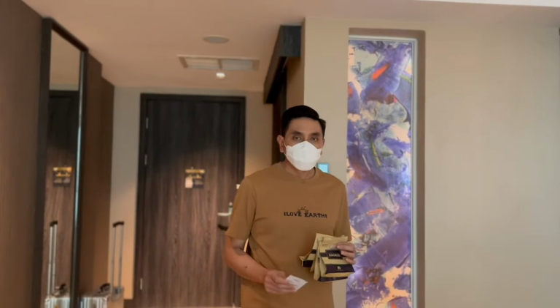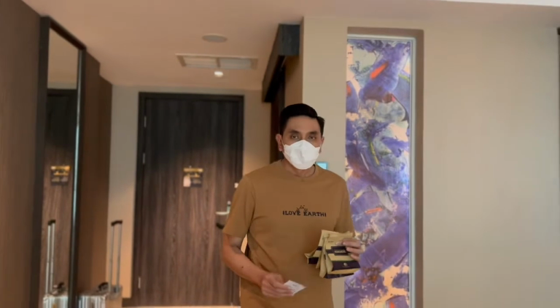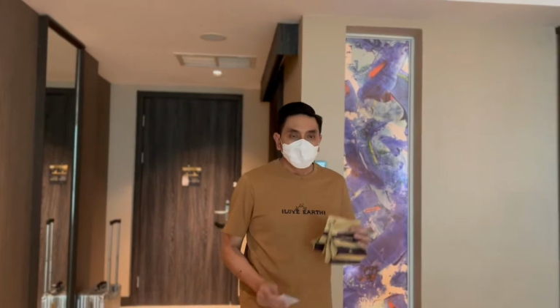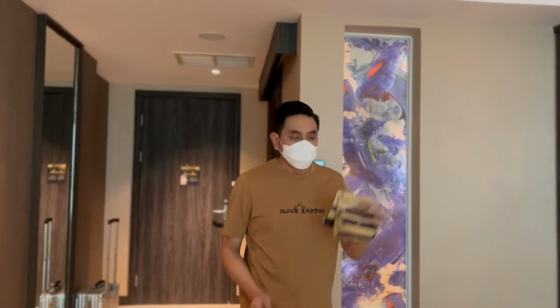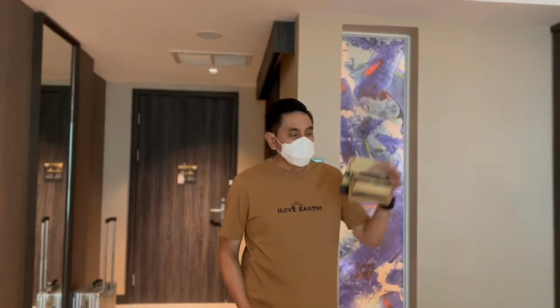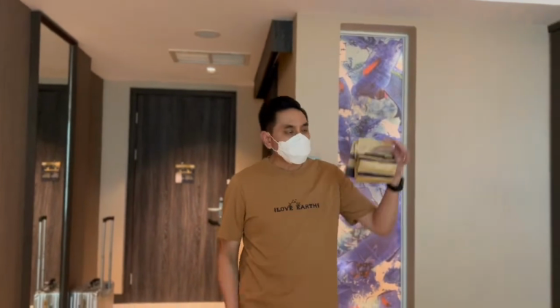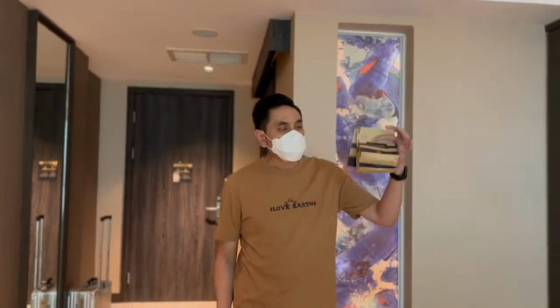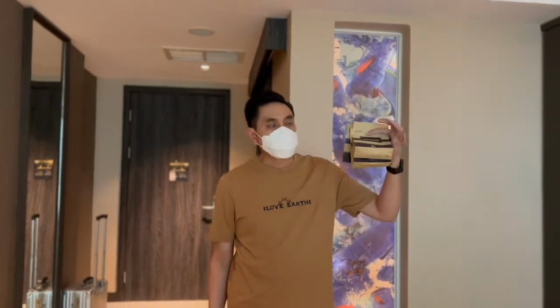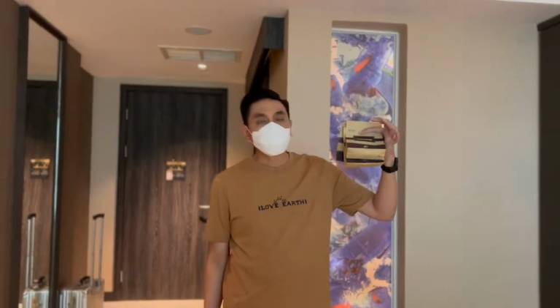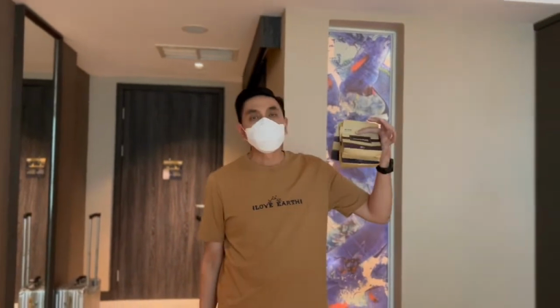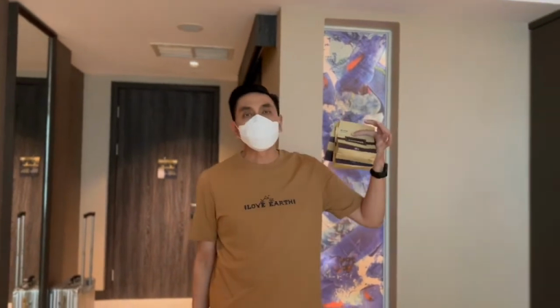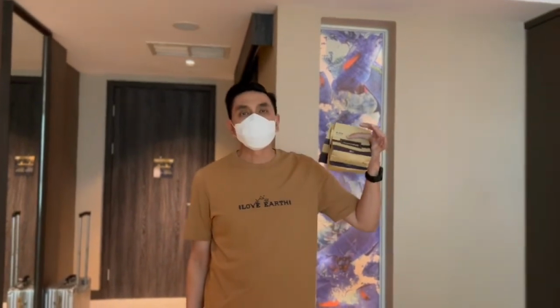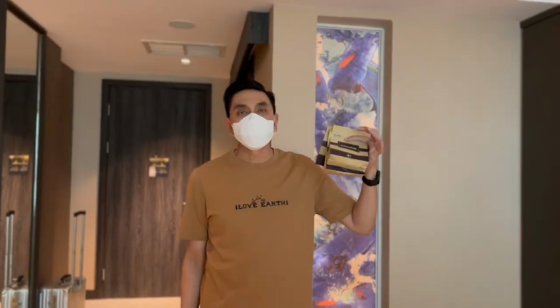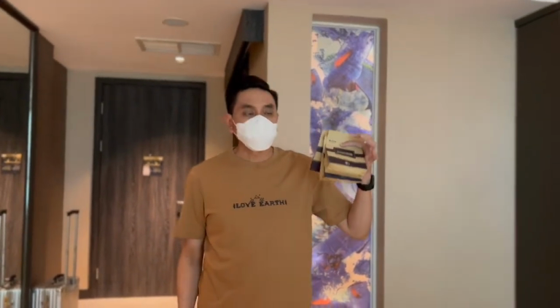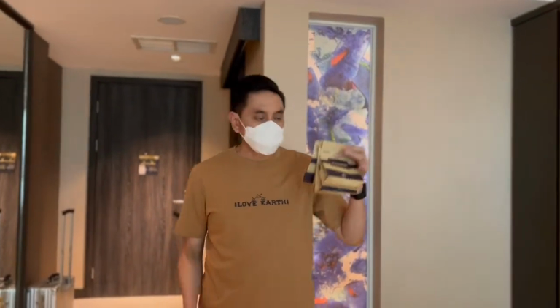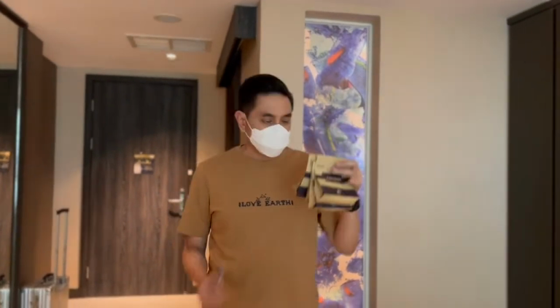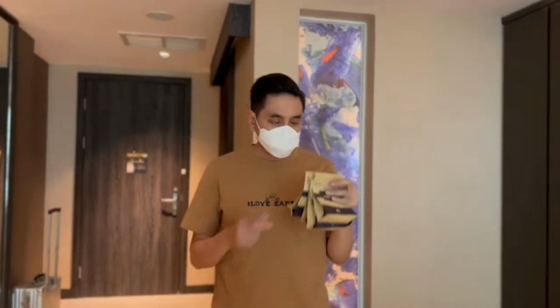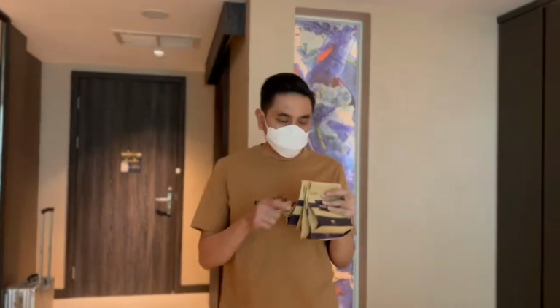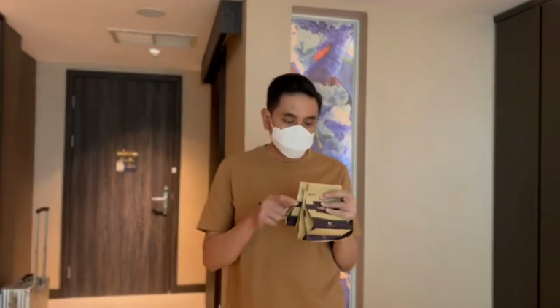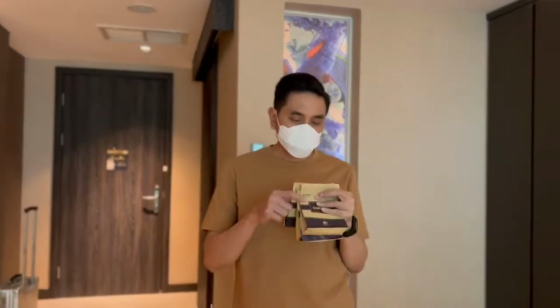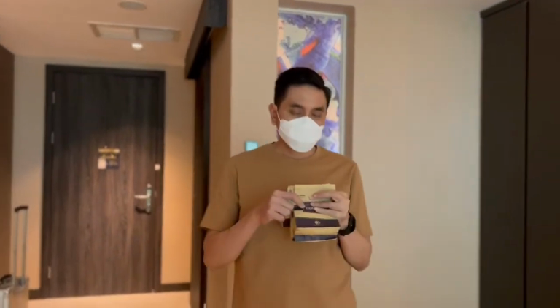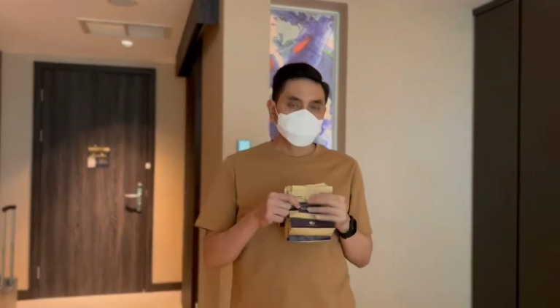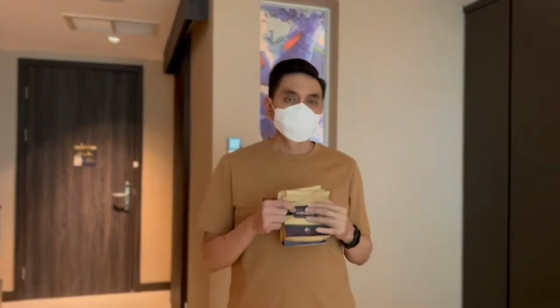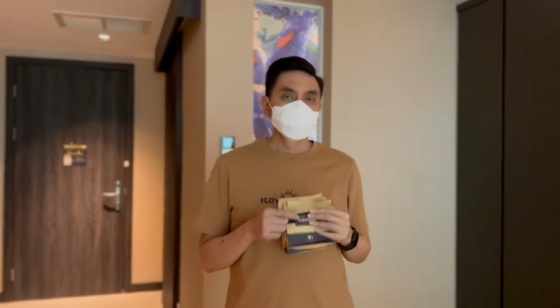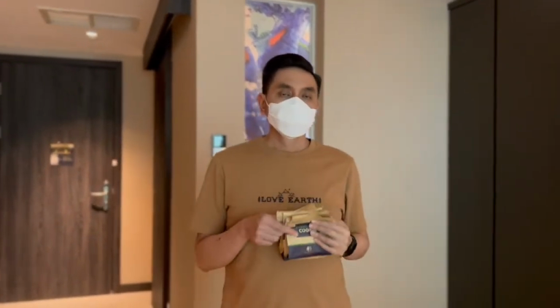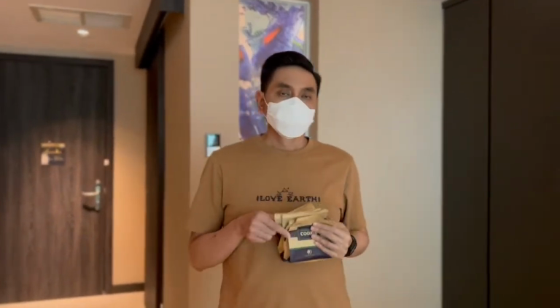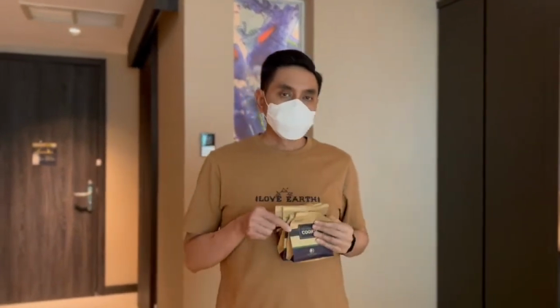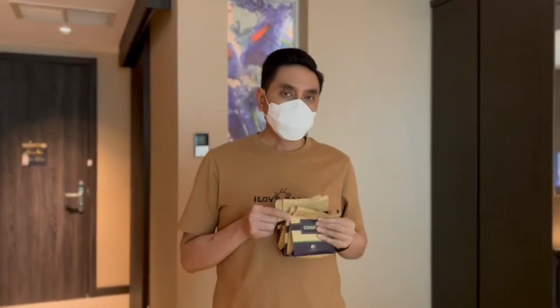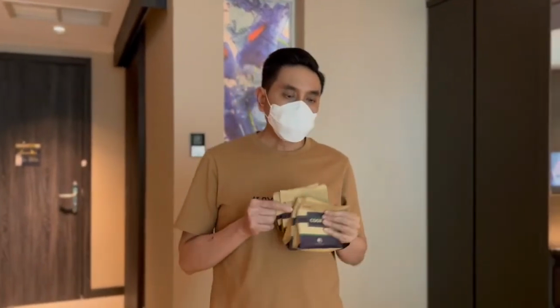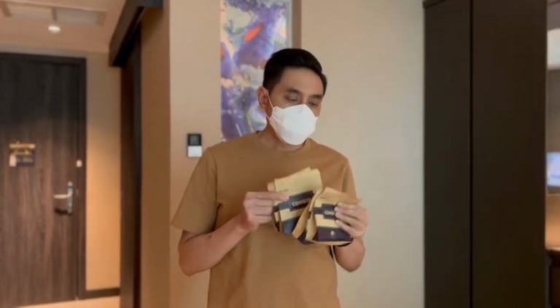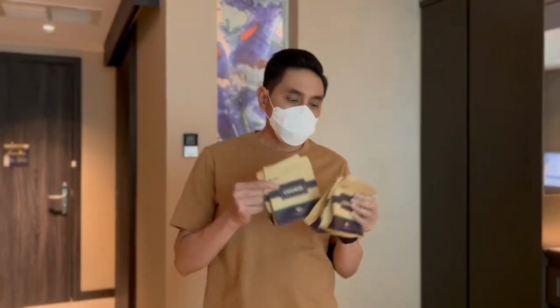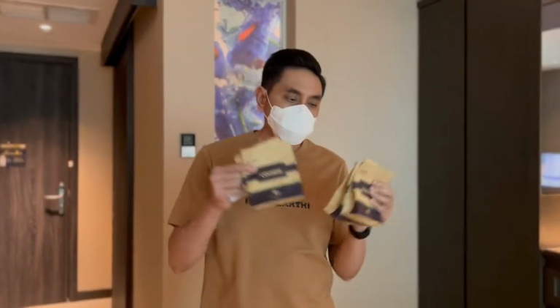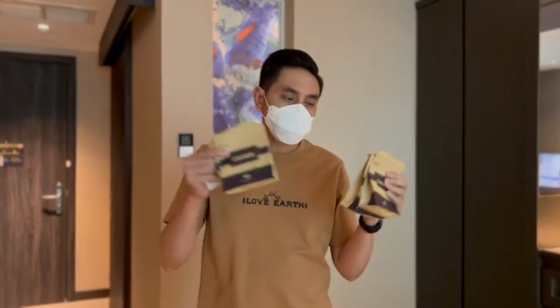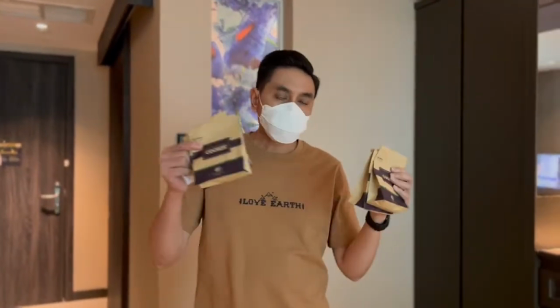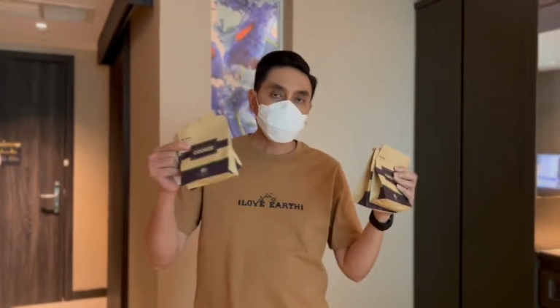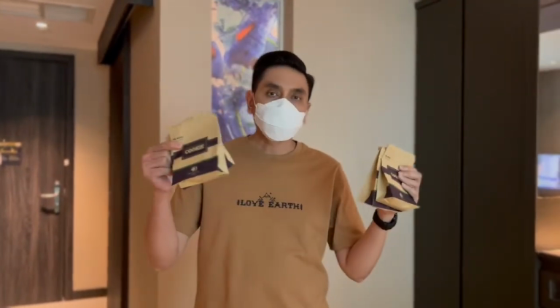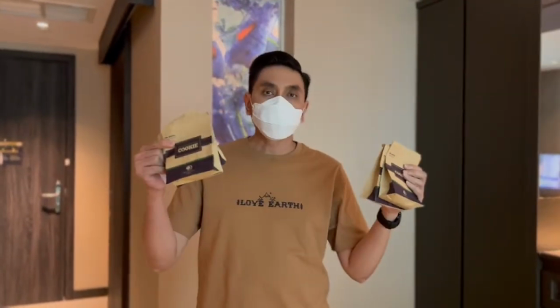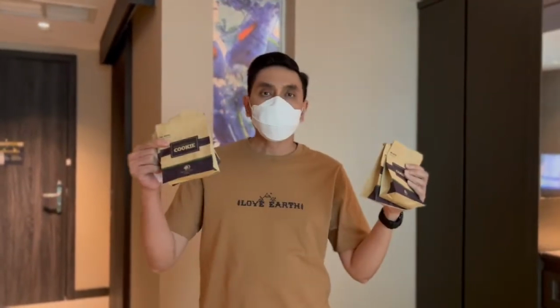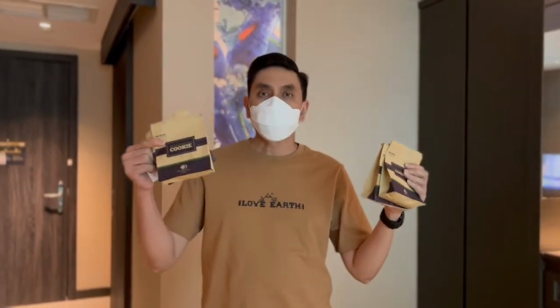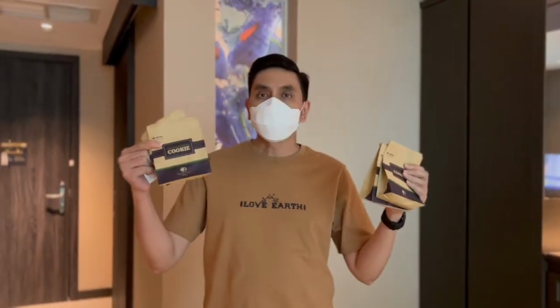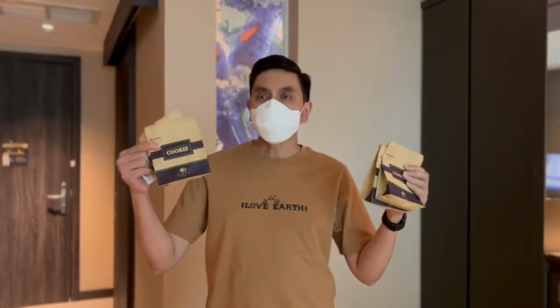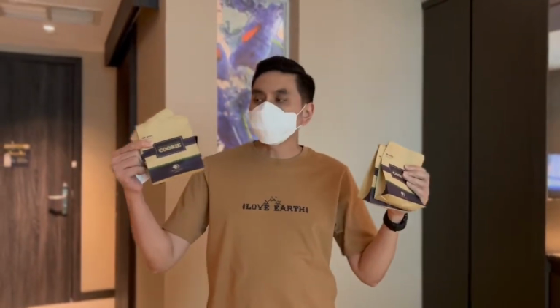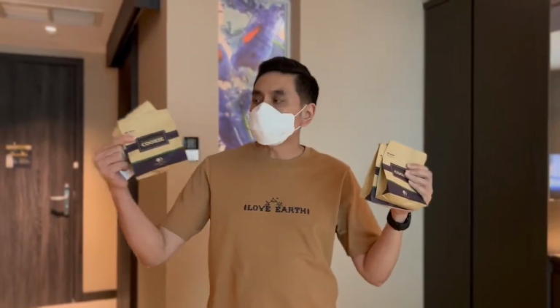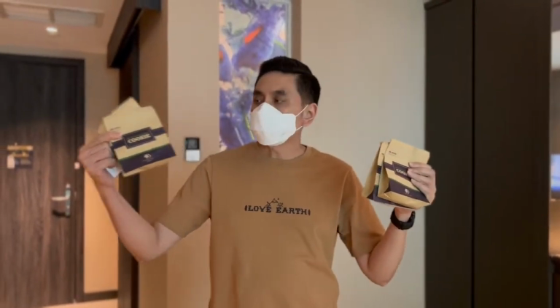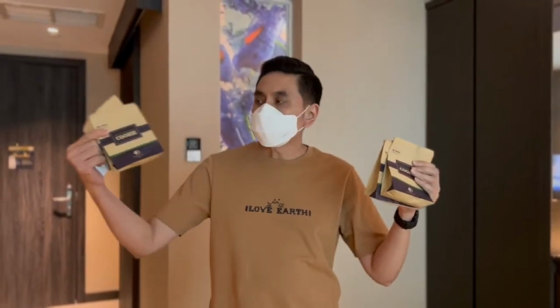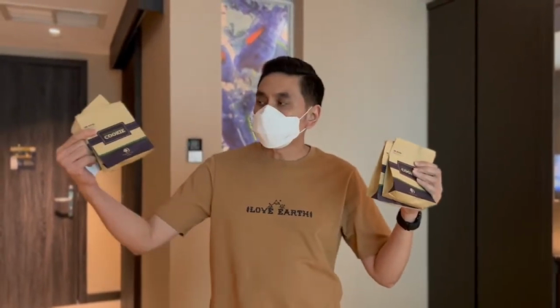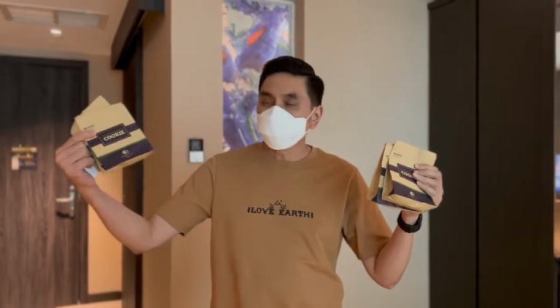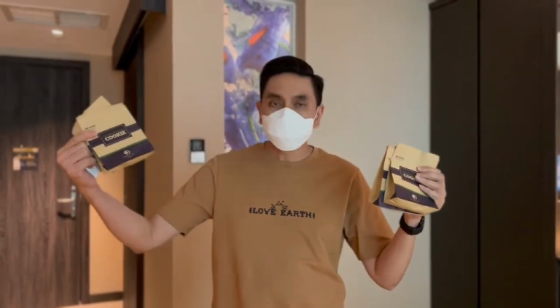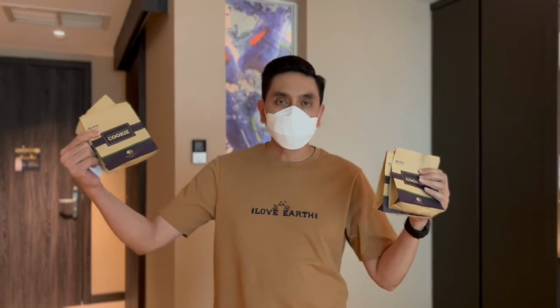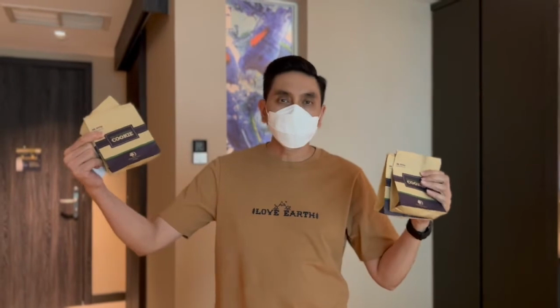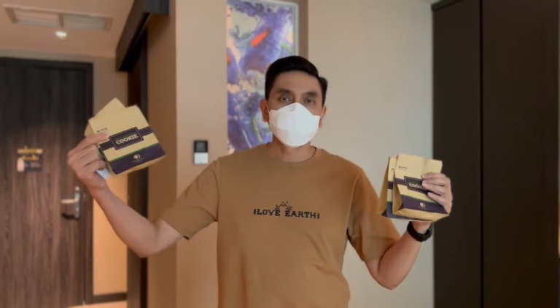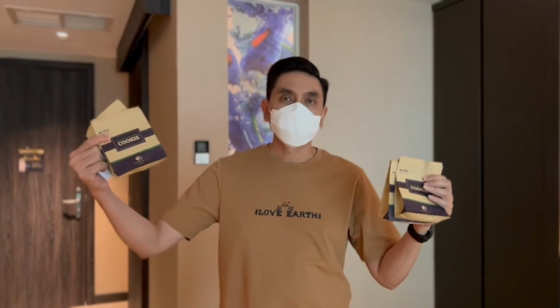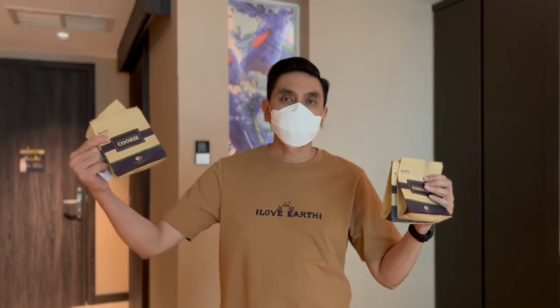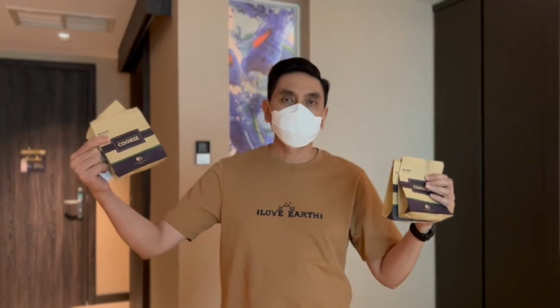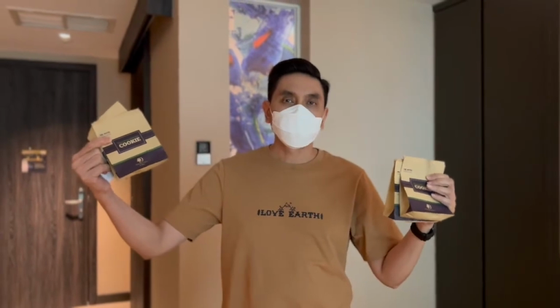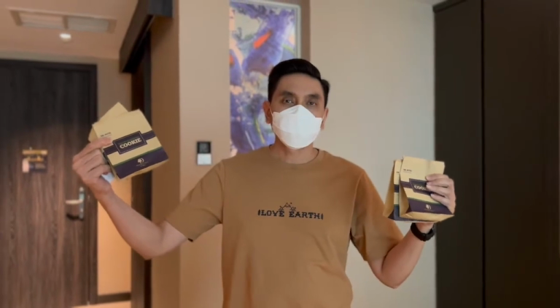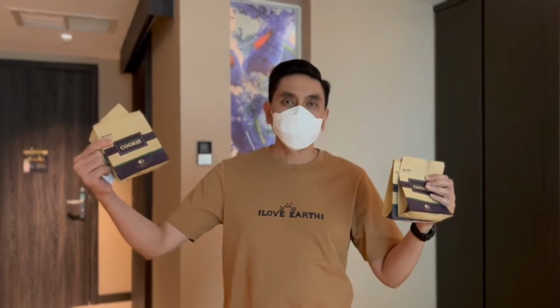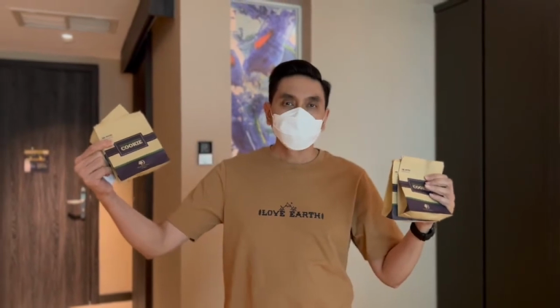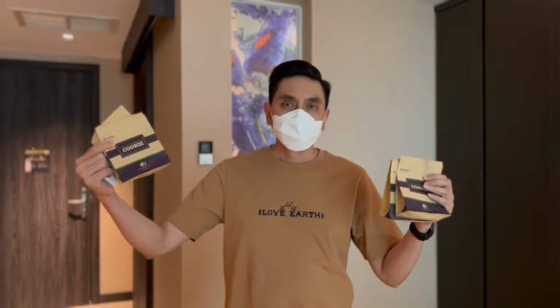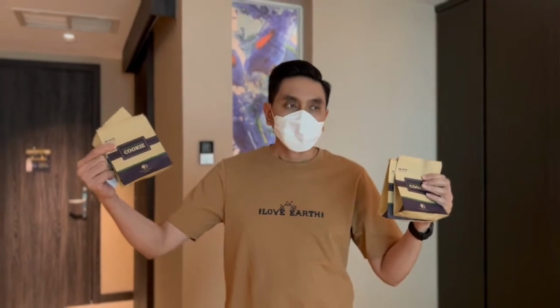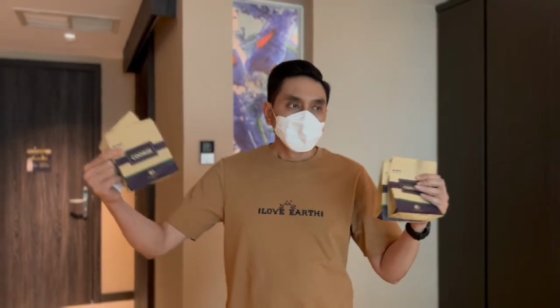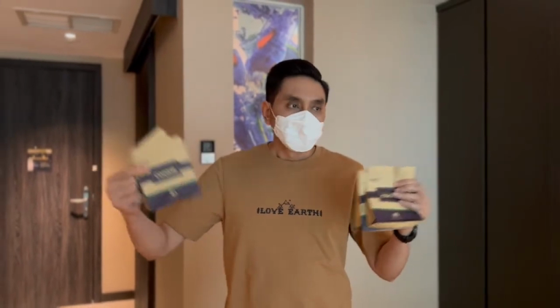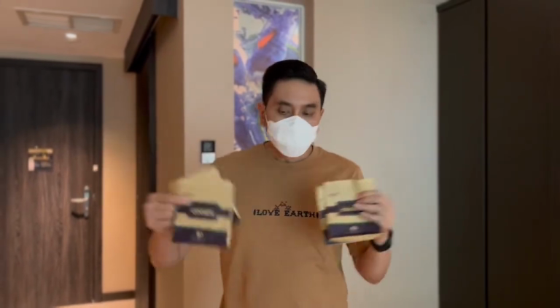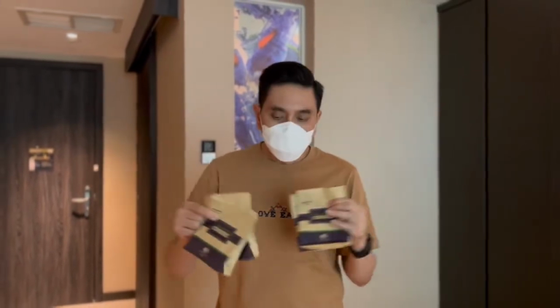Seperti ini — karena kita dua kamar, kita dapat empat cookies. Jadi di Surabaya ini Double 3 terbilang baru.